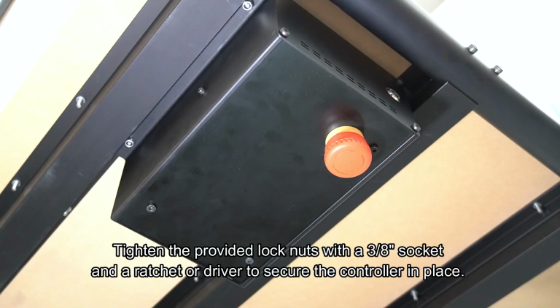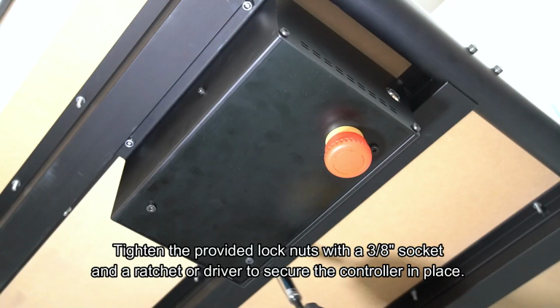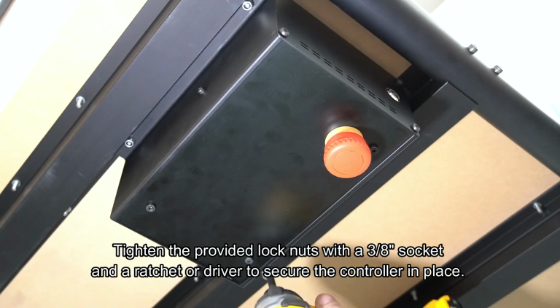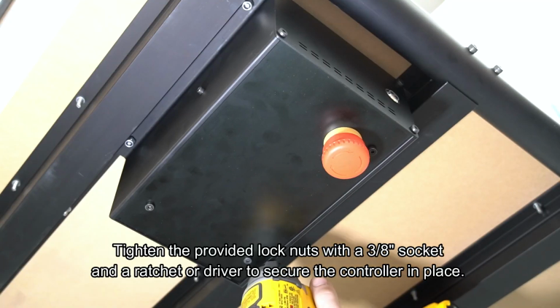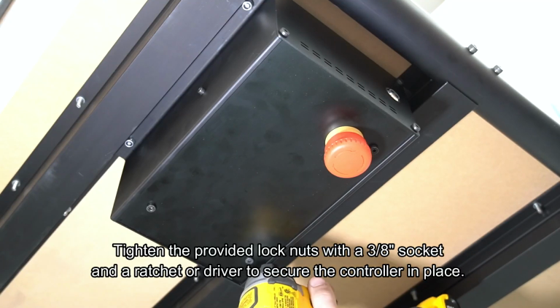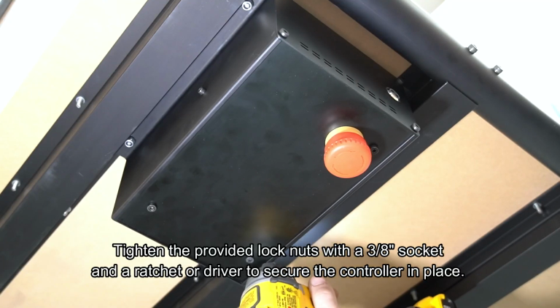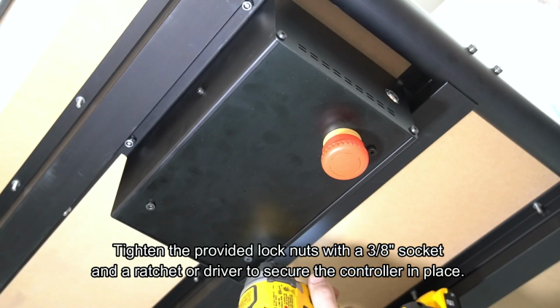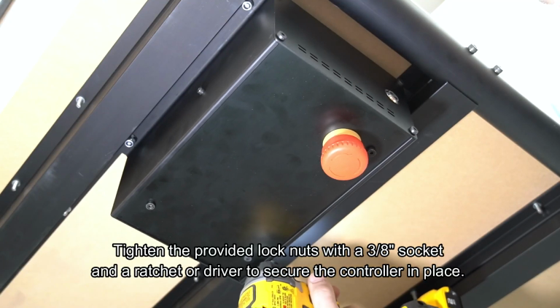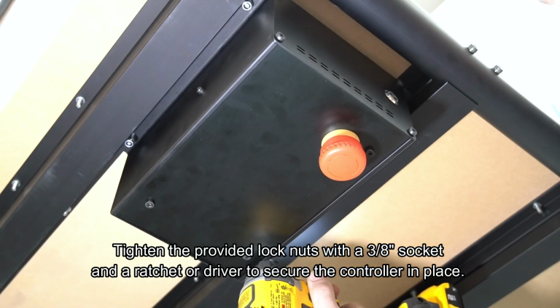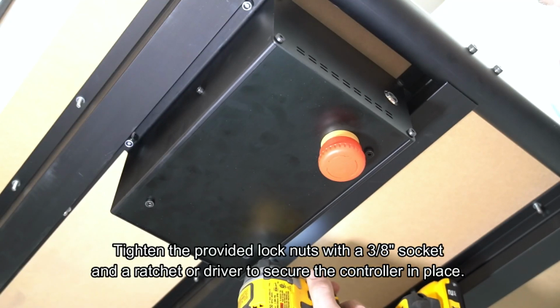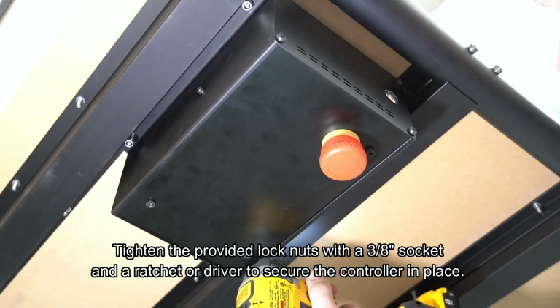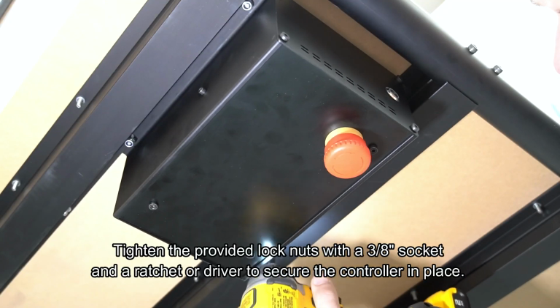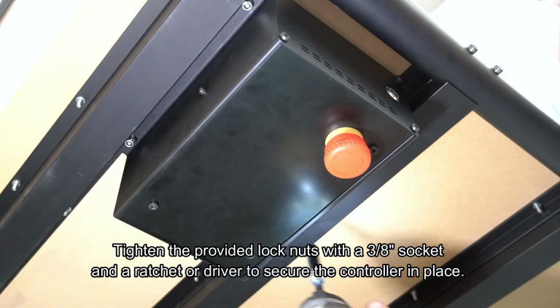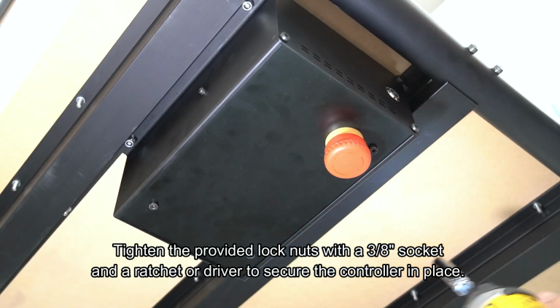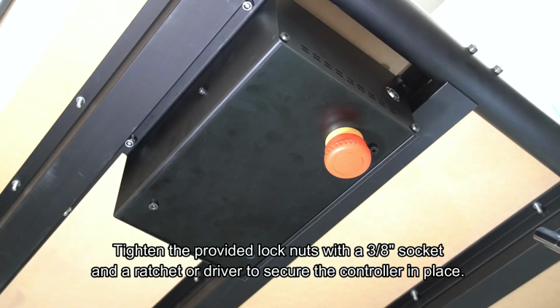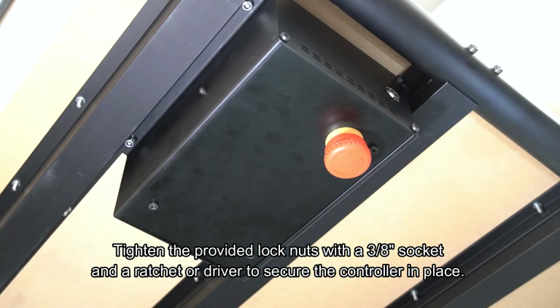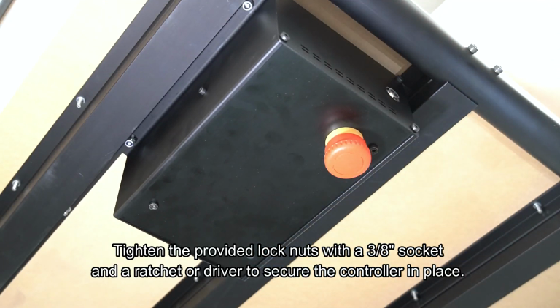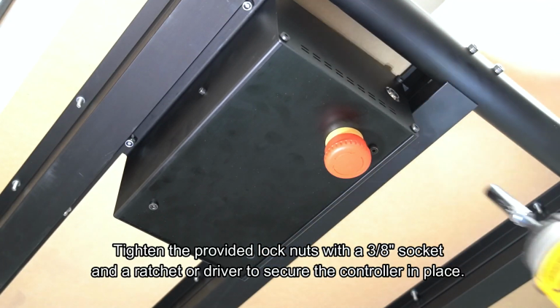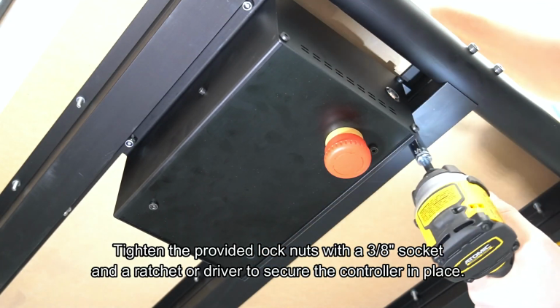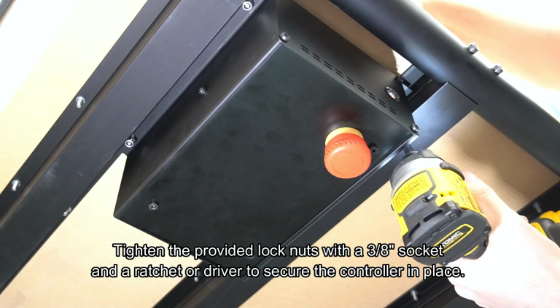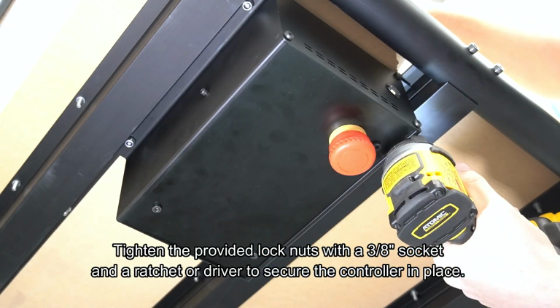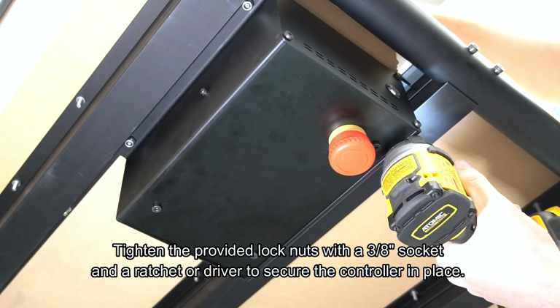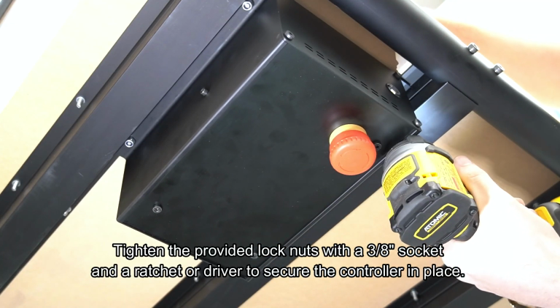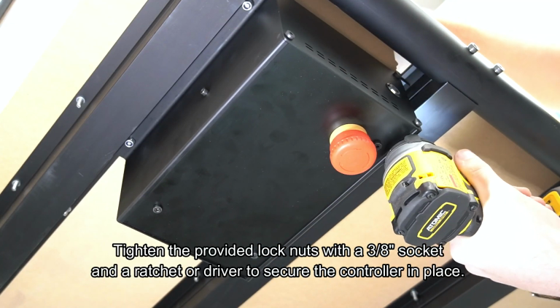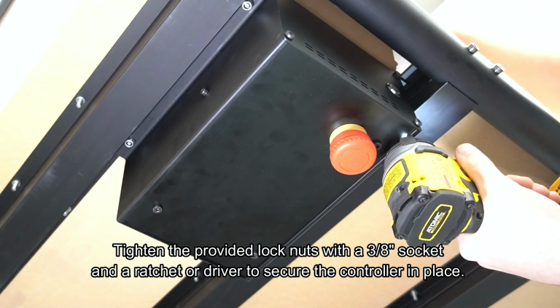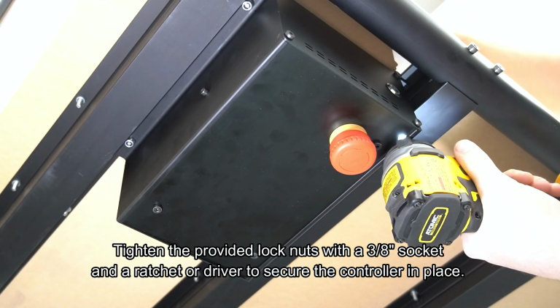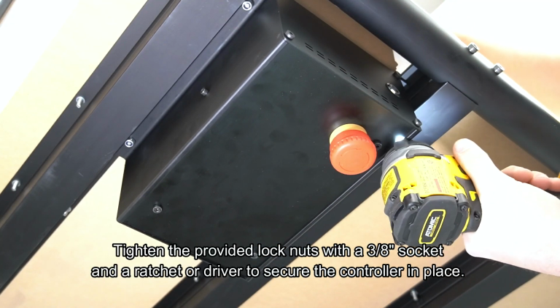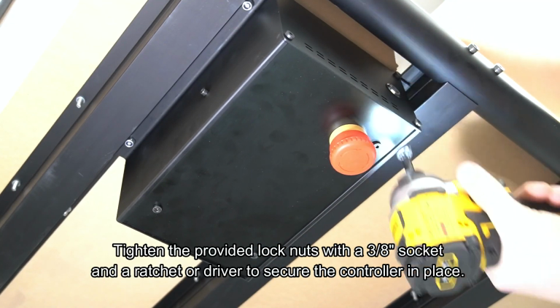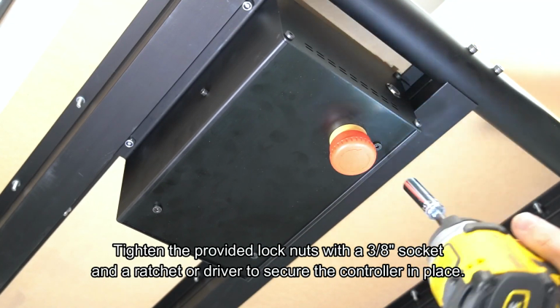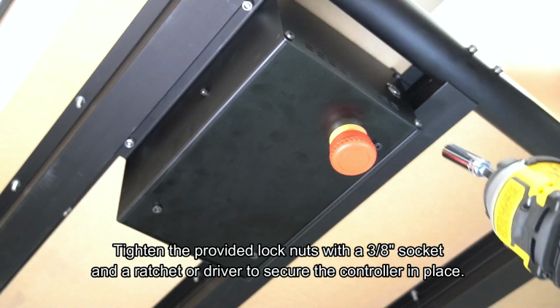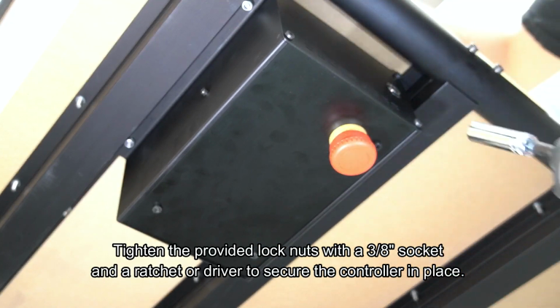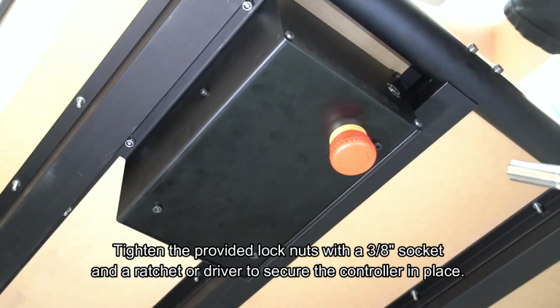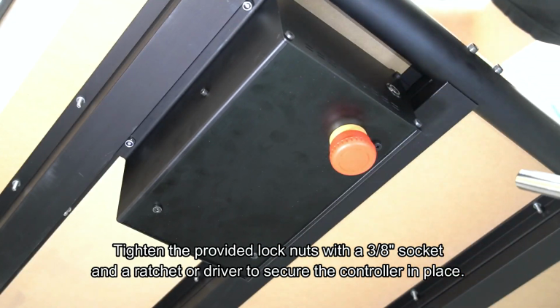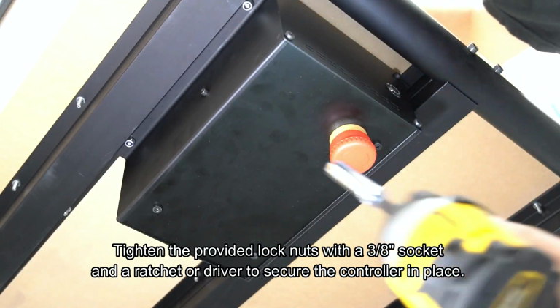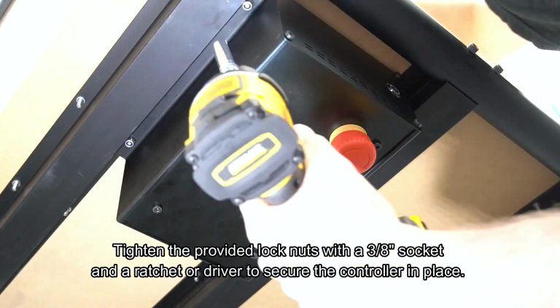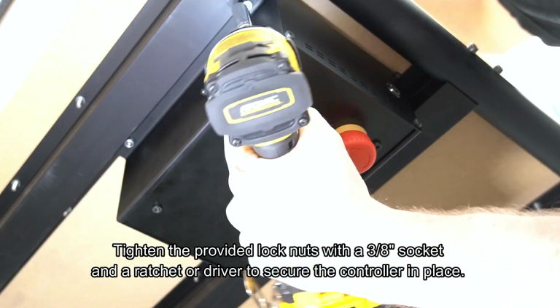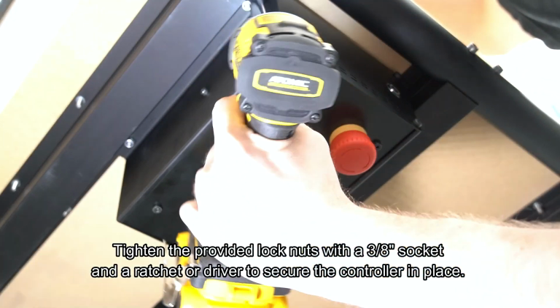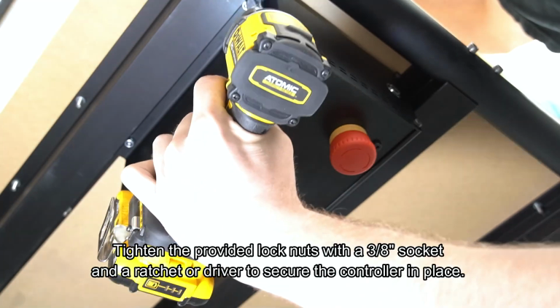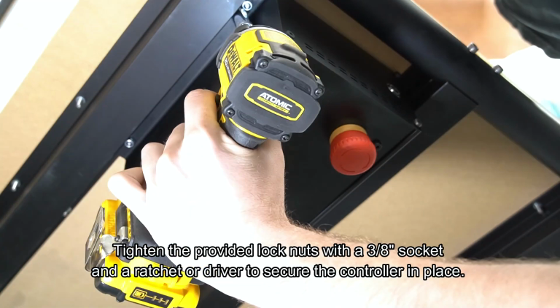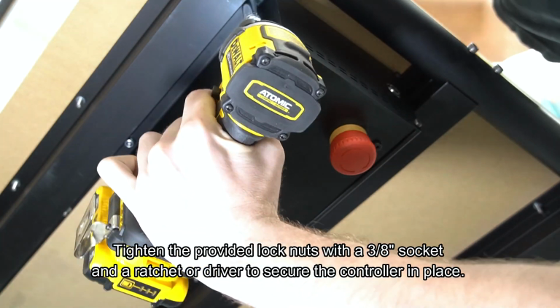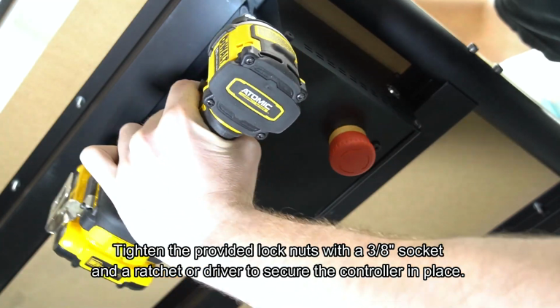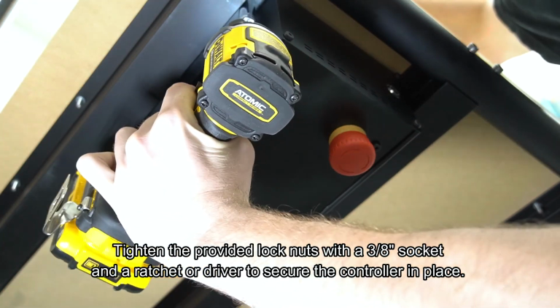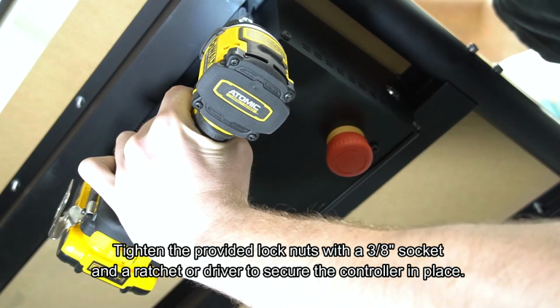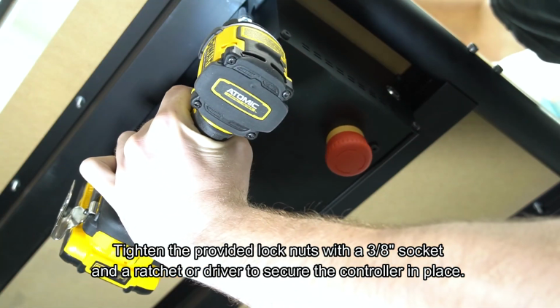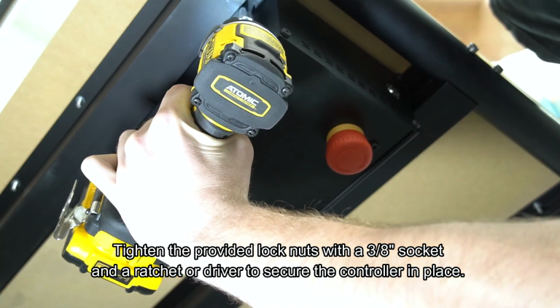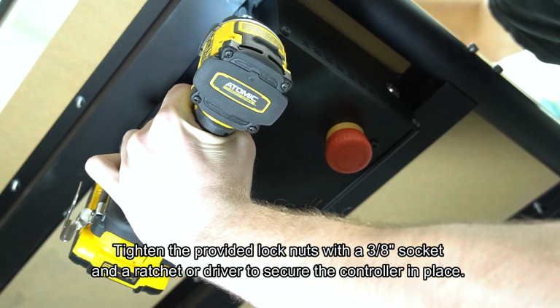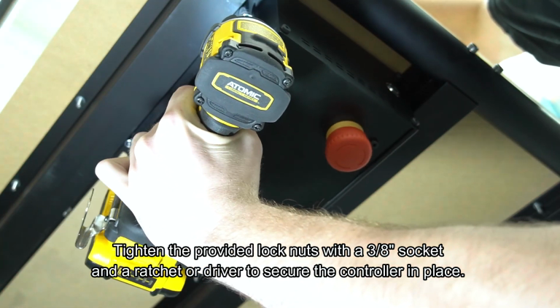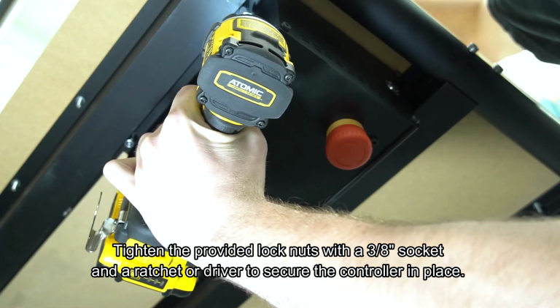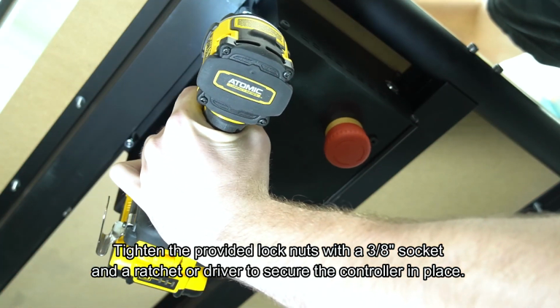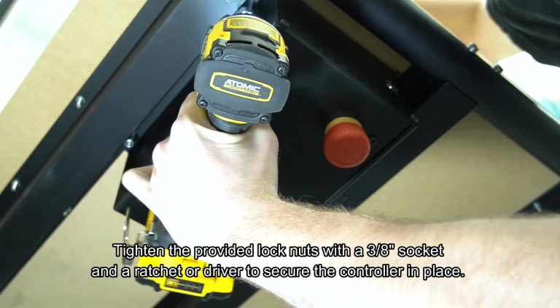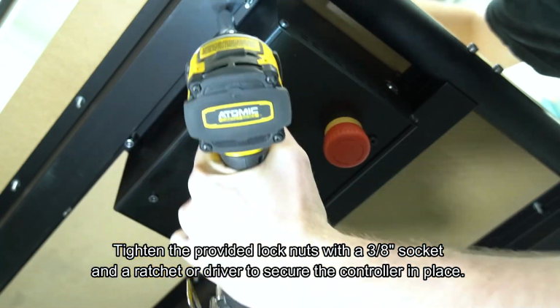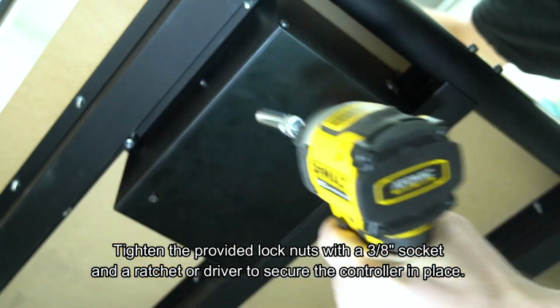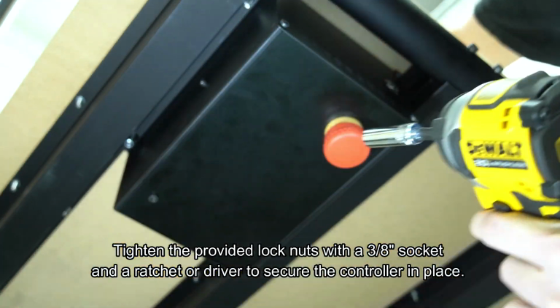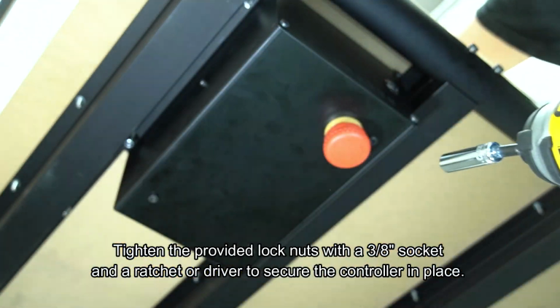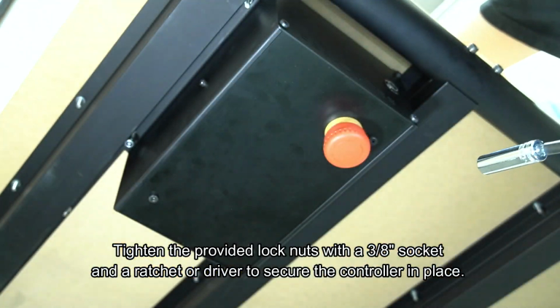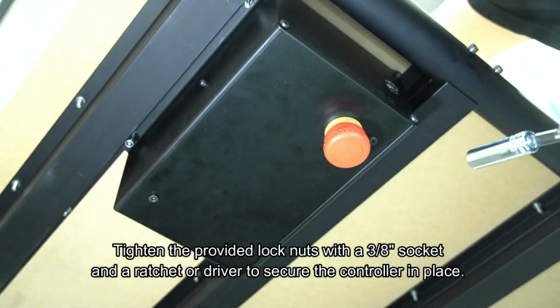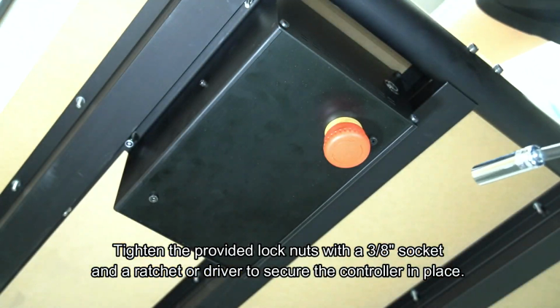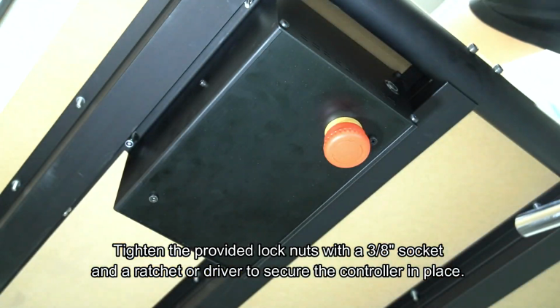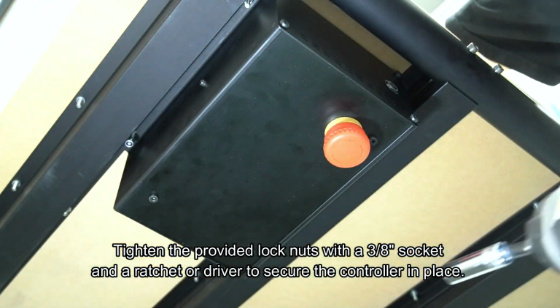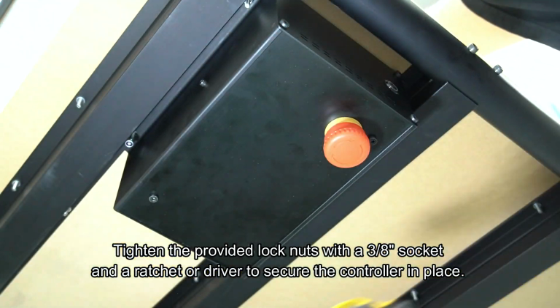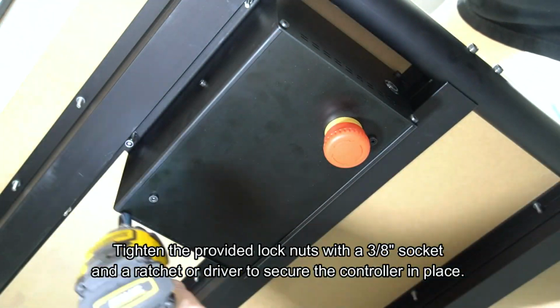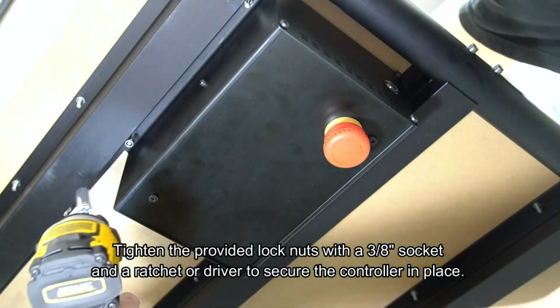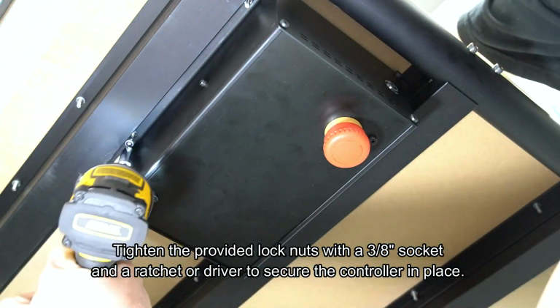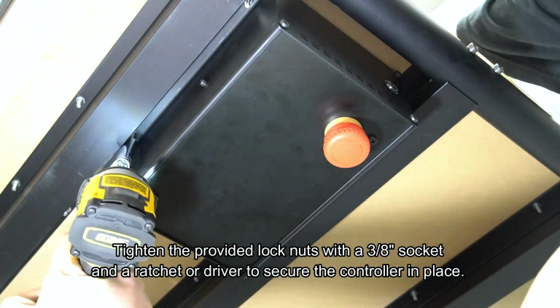Finally, we'll come in and tighten these lock nuts down with a three-eighth-inch socket and a ratchet or a driver to secure the controller in place.